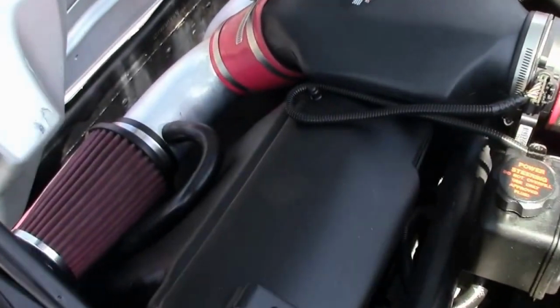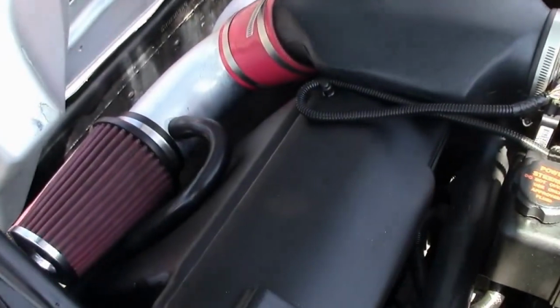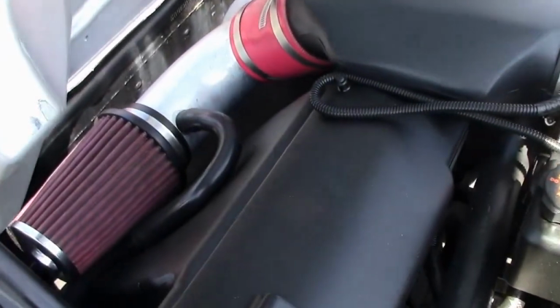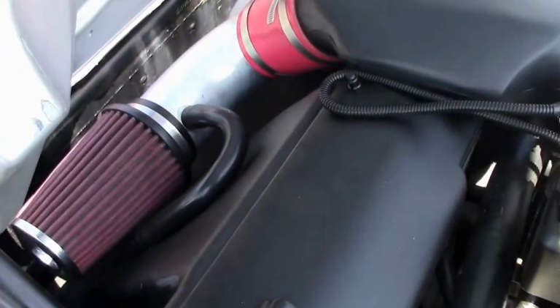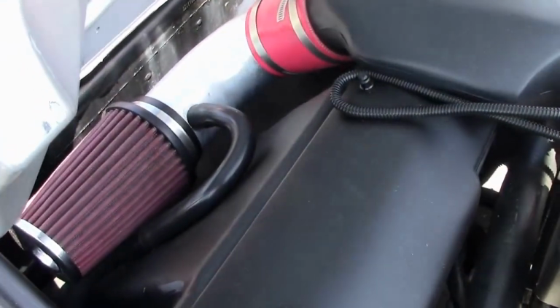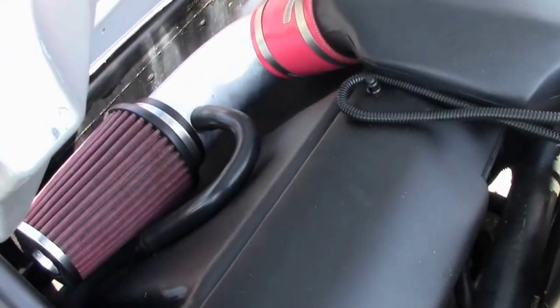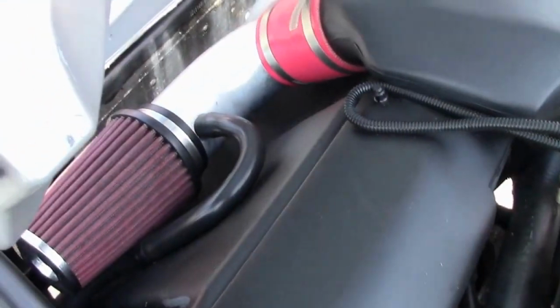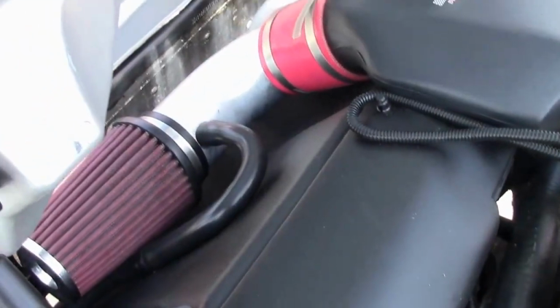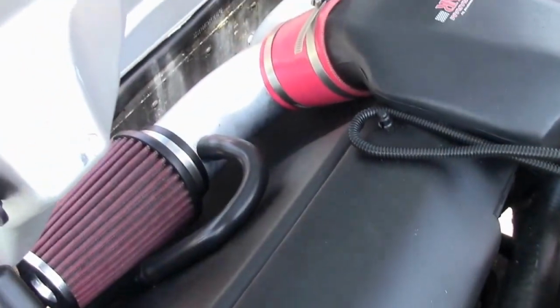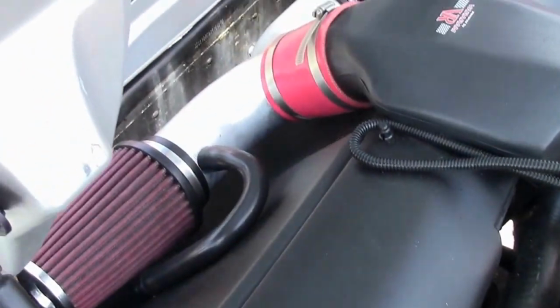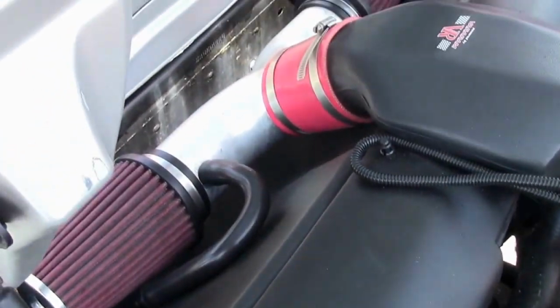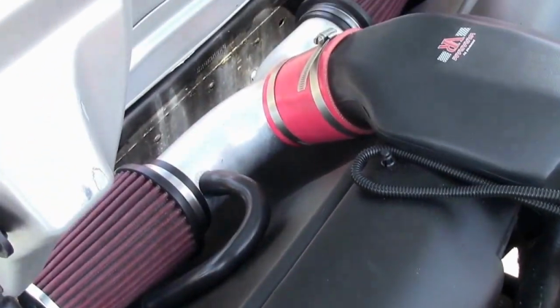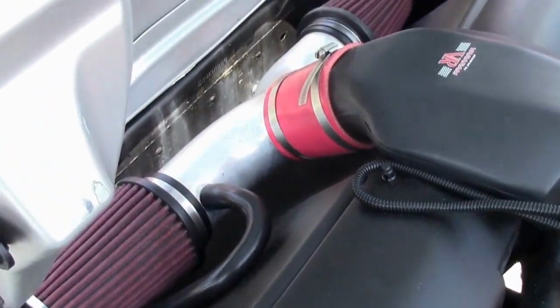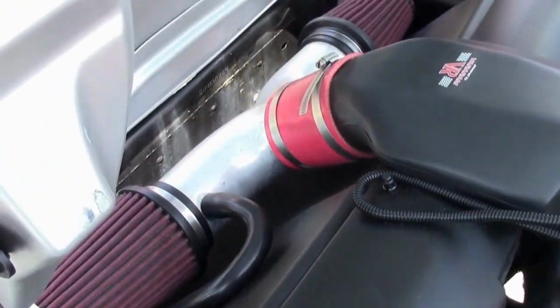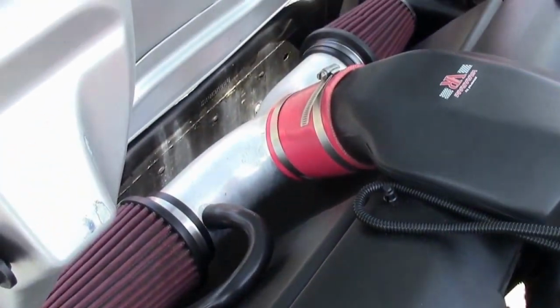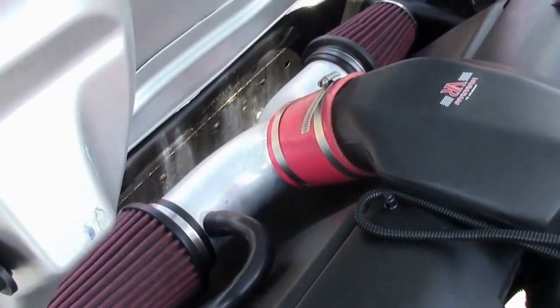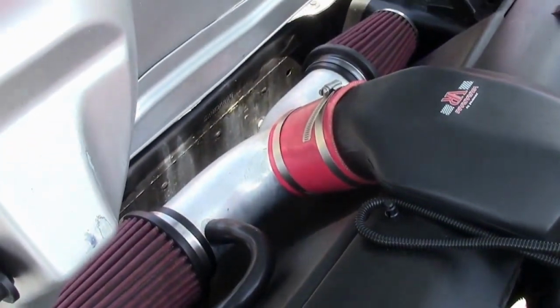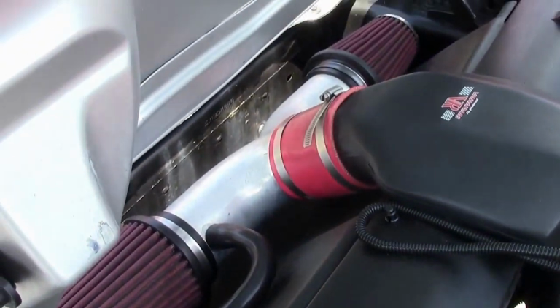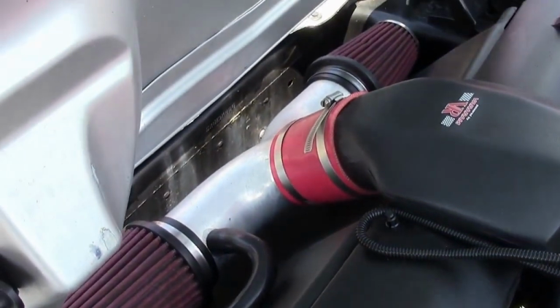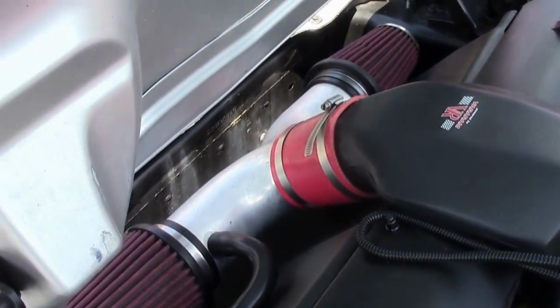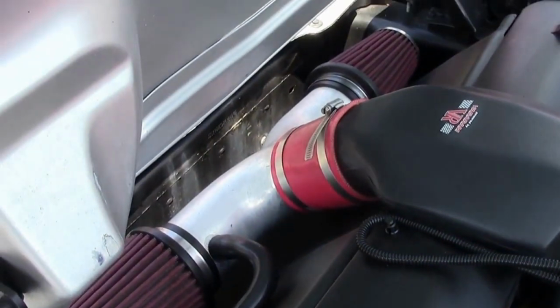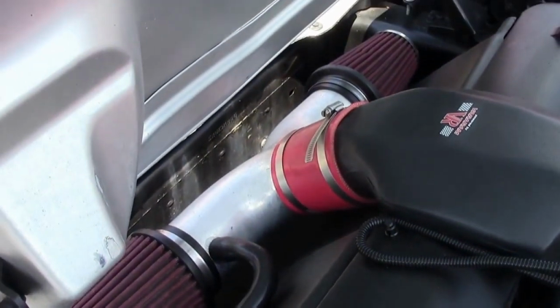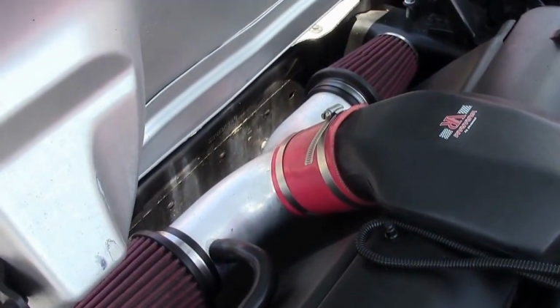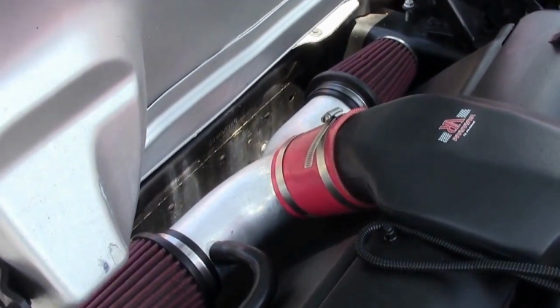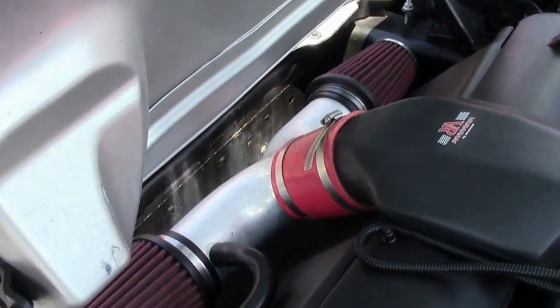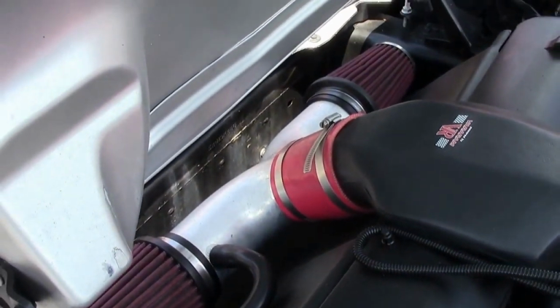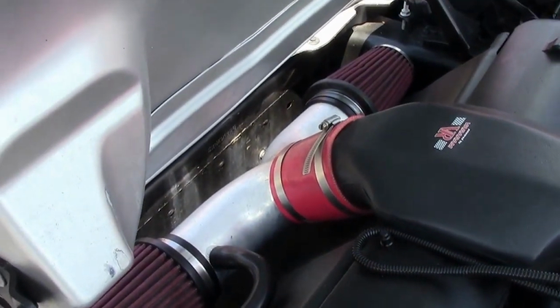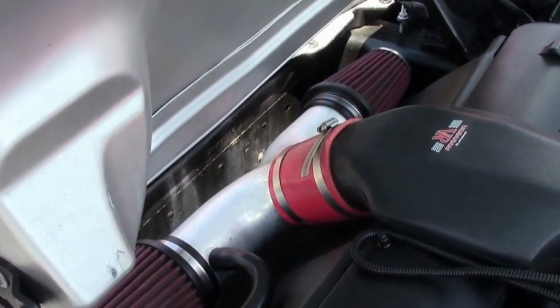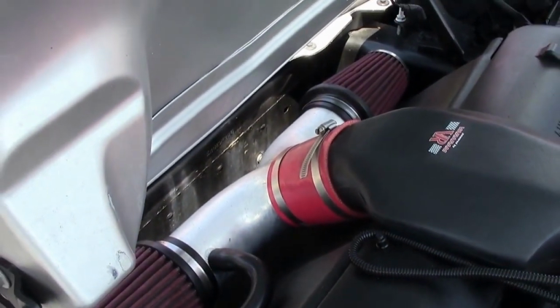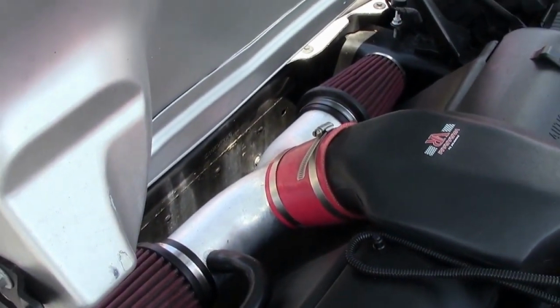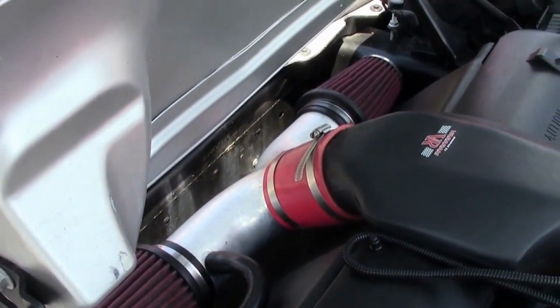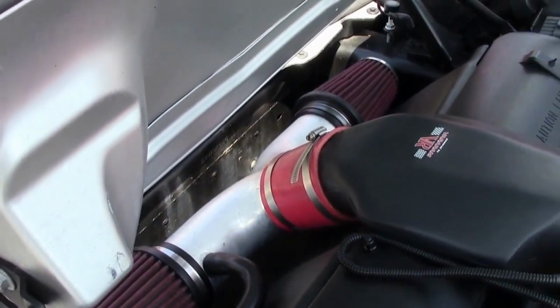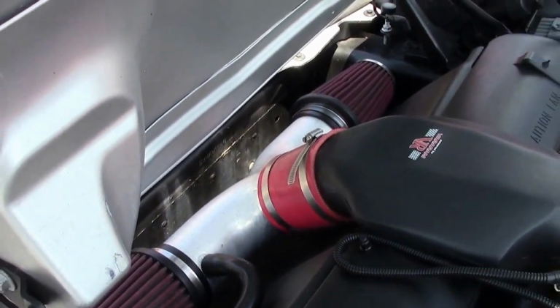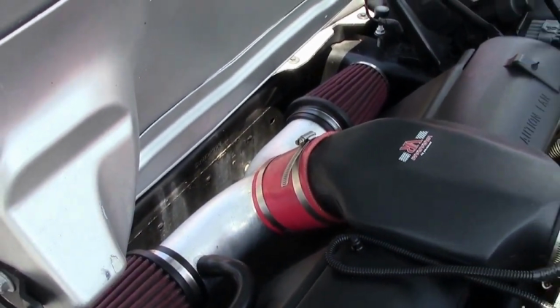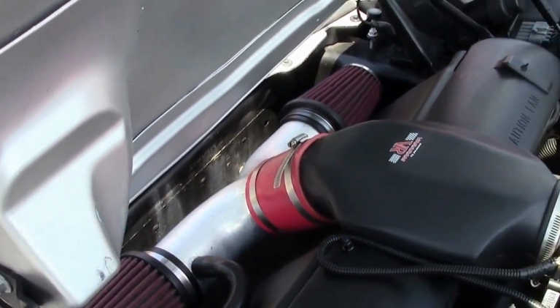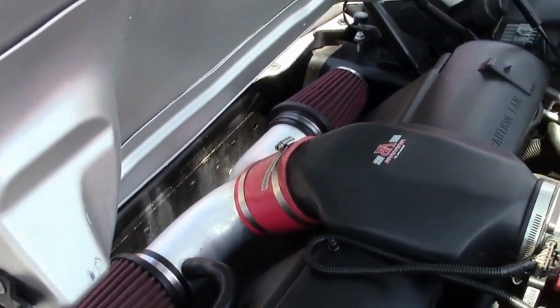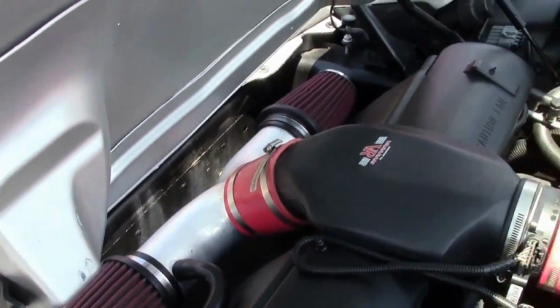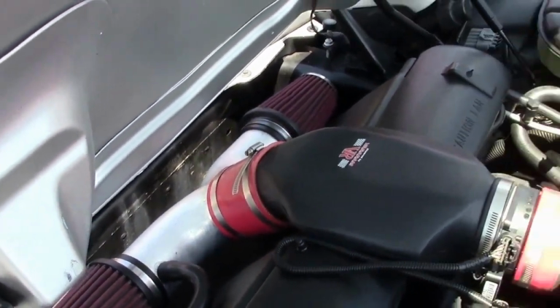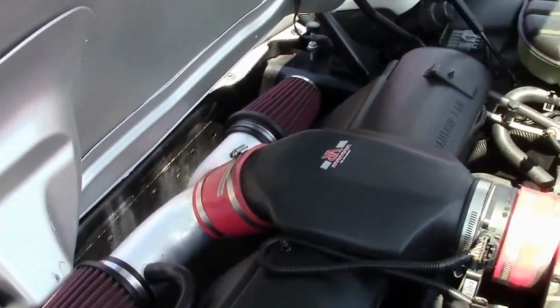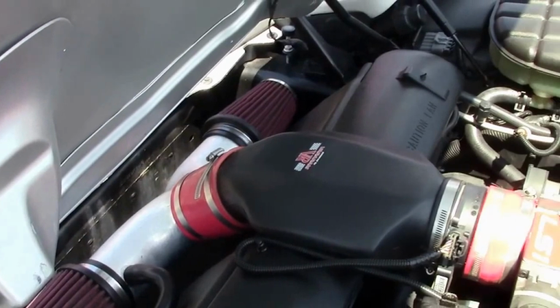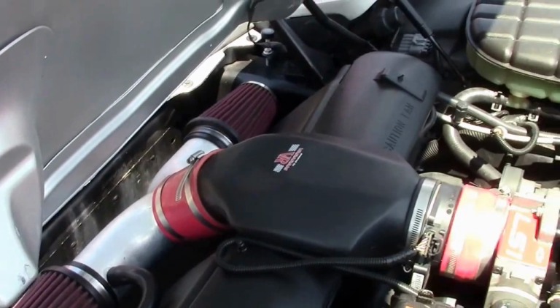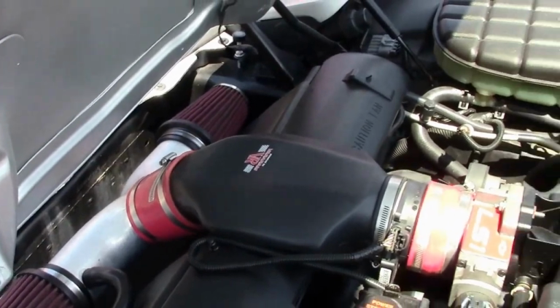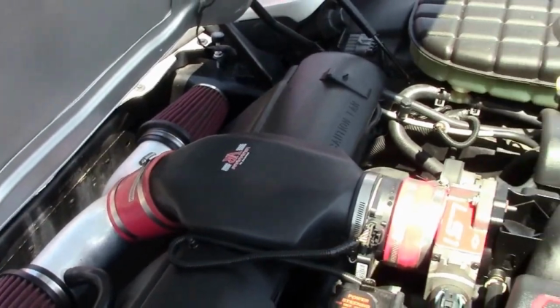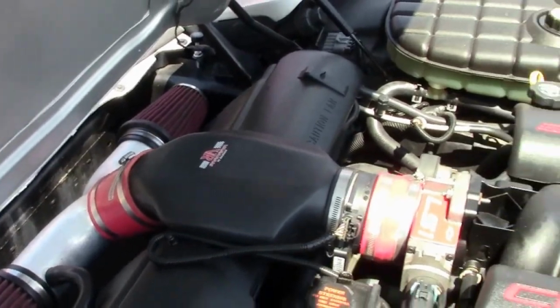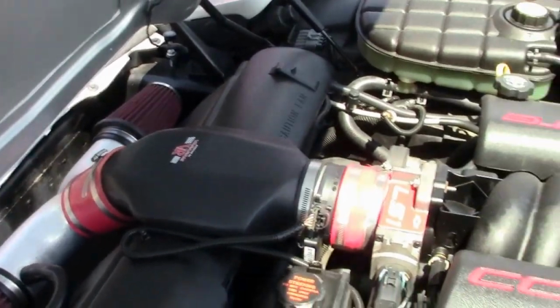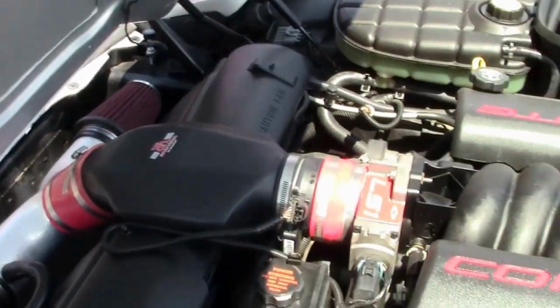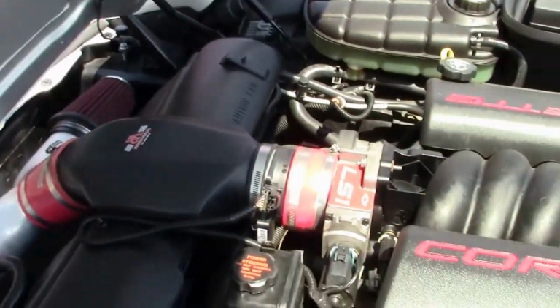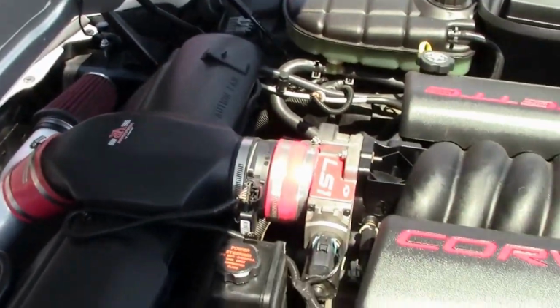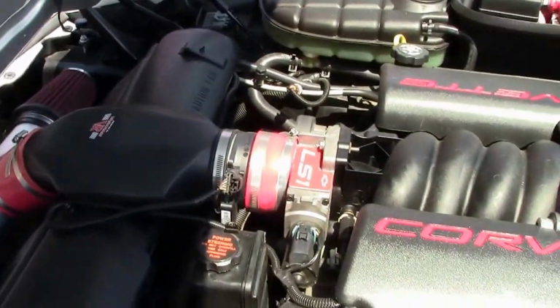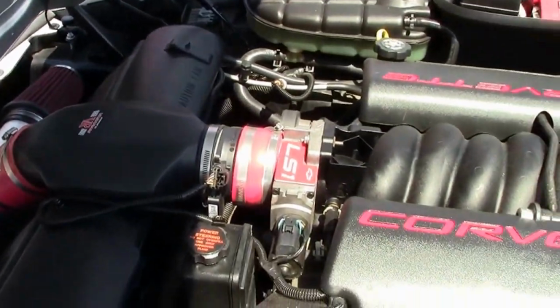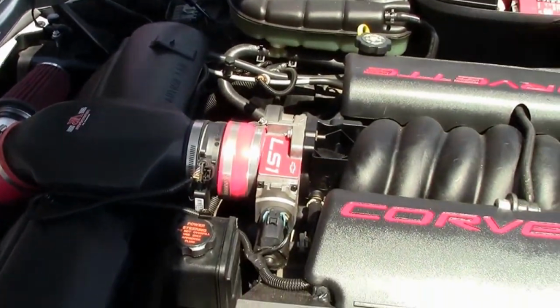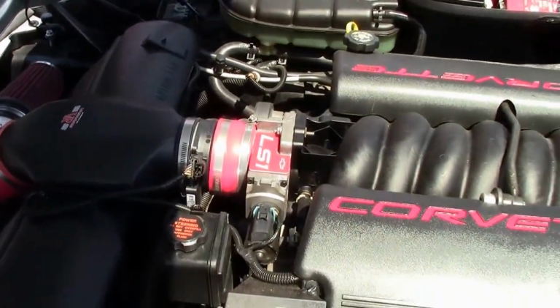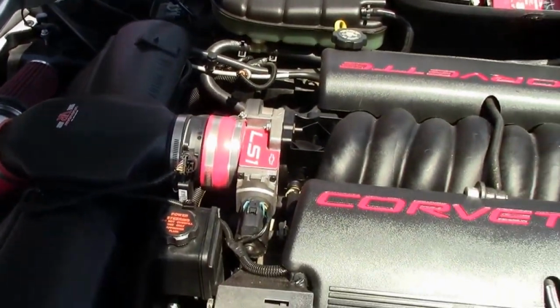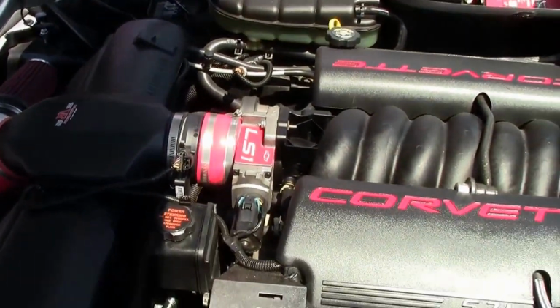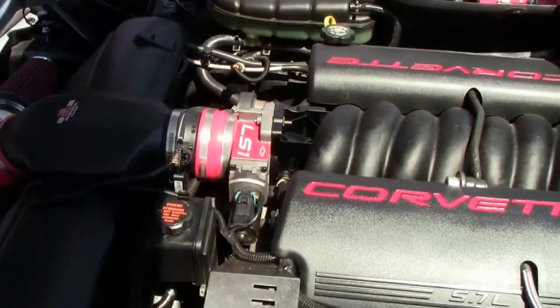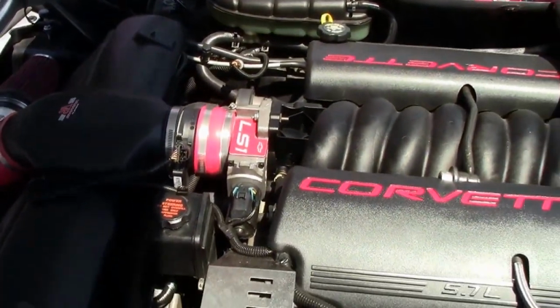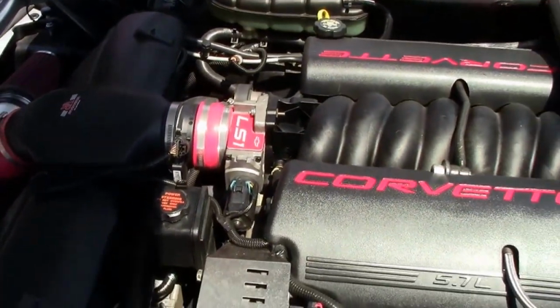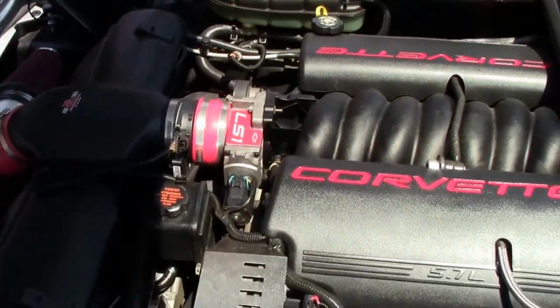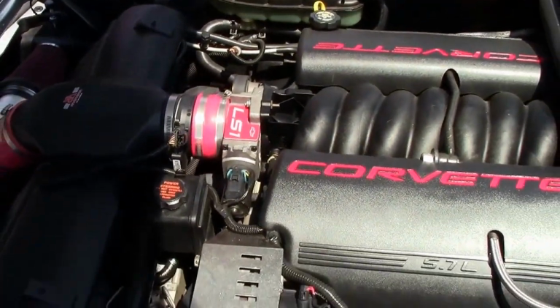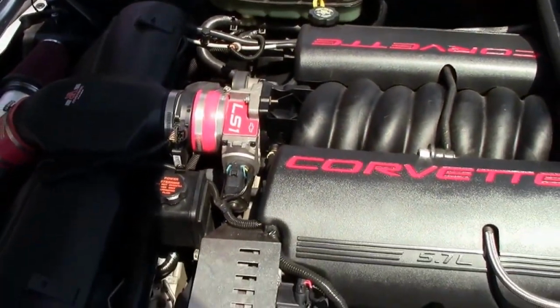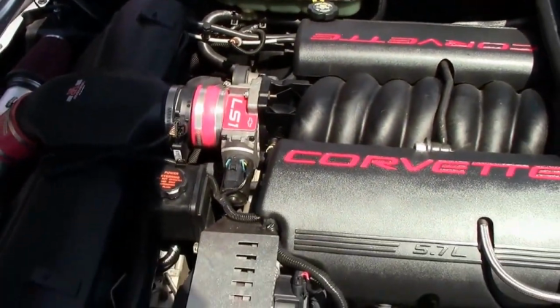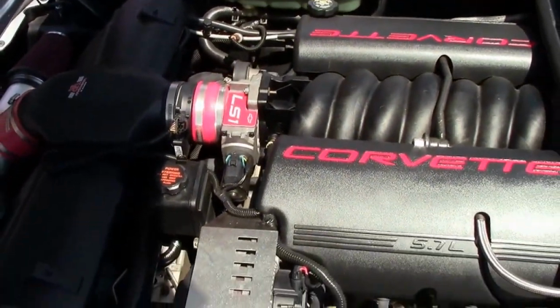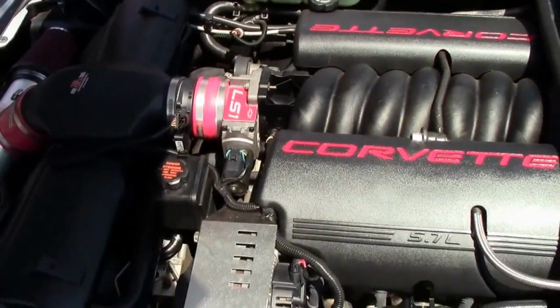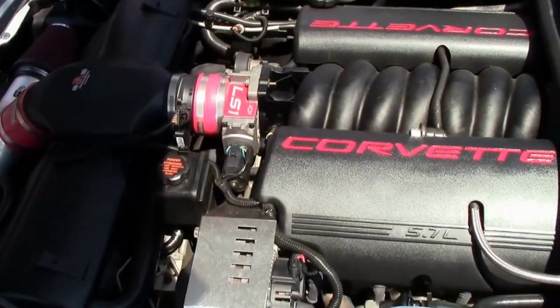As we take a look under the hood of this 2002 Corvette, it is a 5.7 liter 390 horsepower LS1, and you can see the cold air intake.